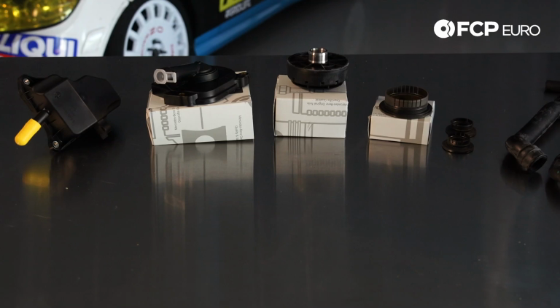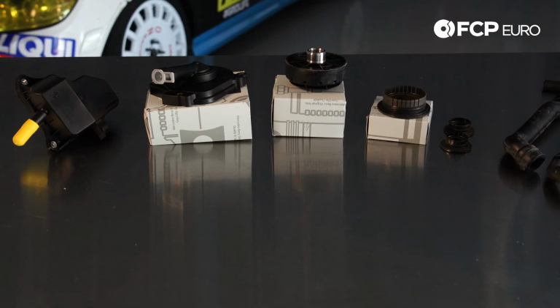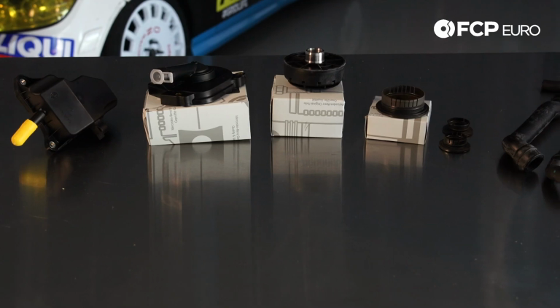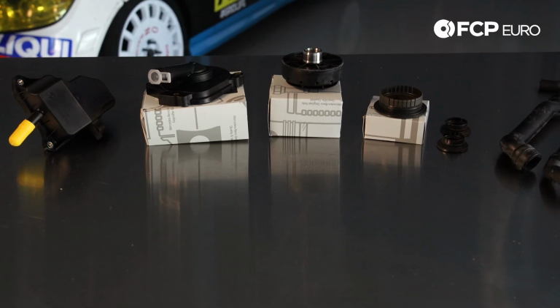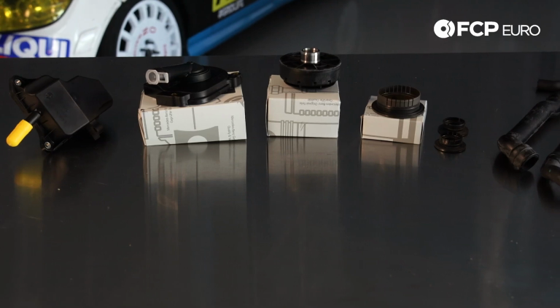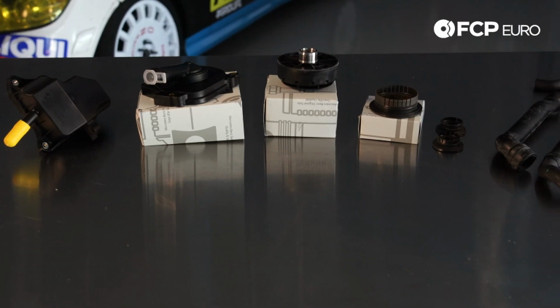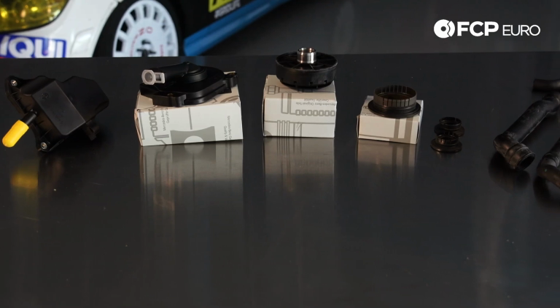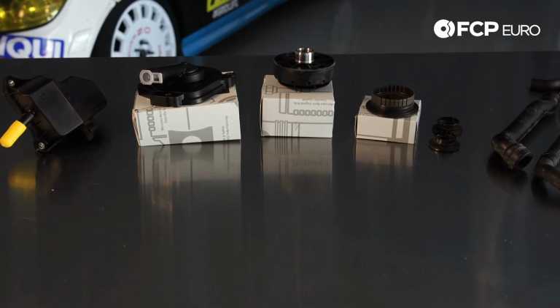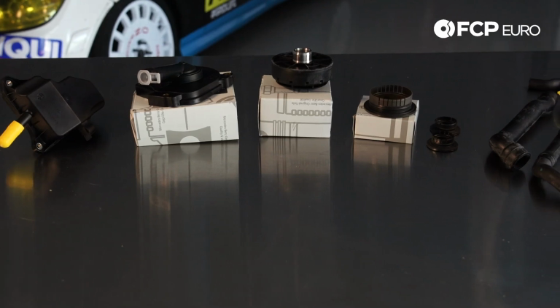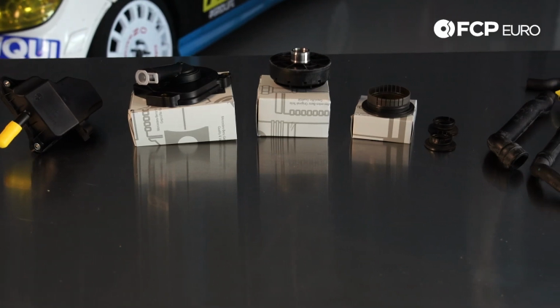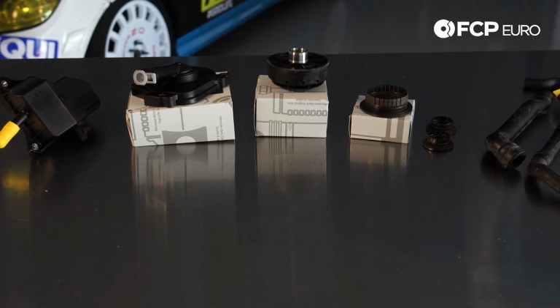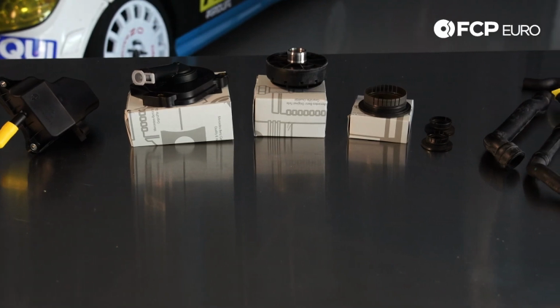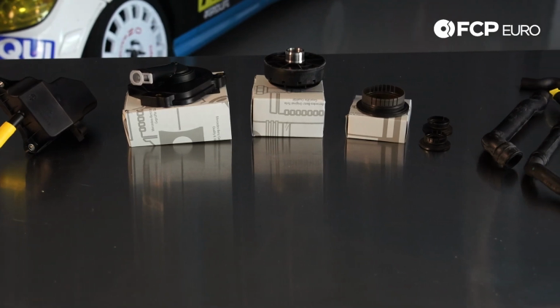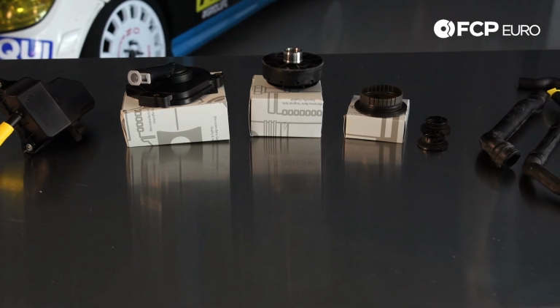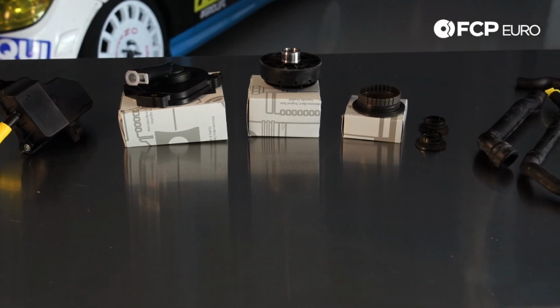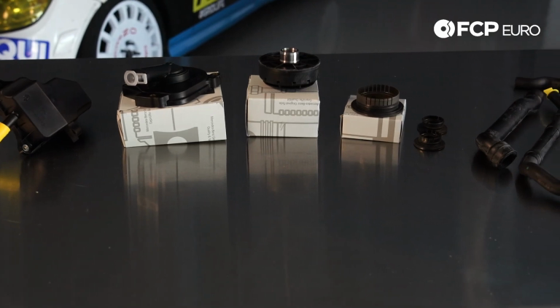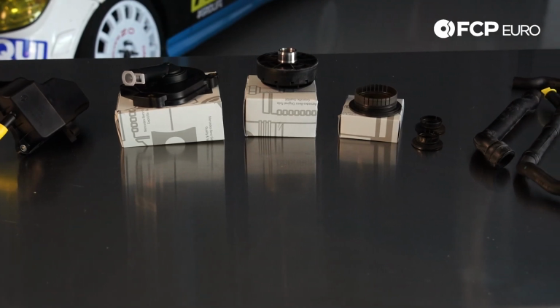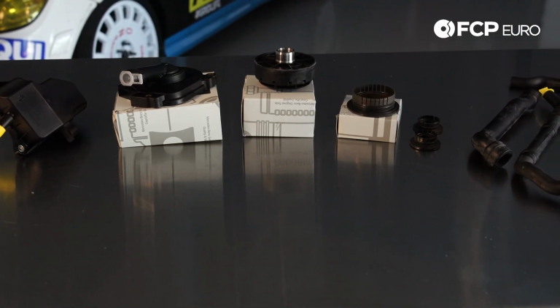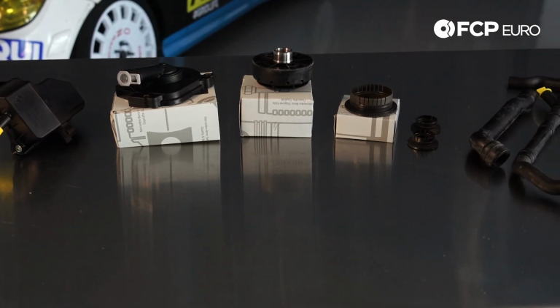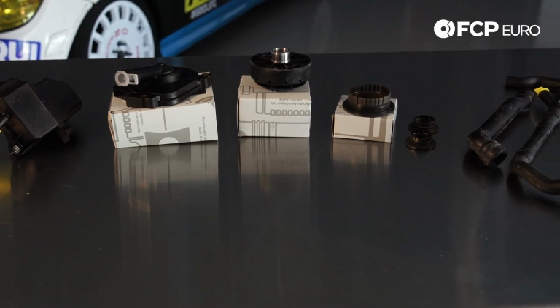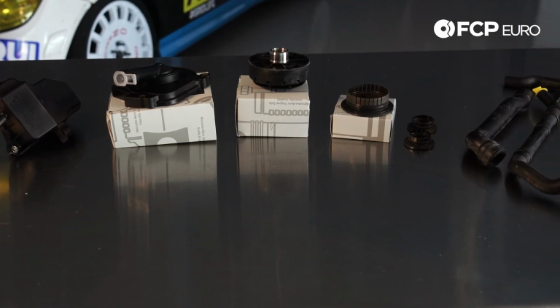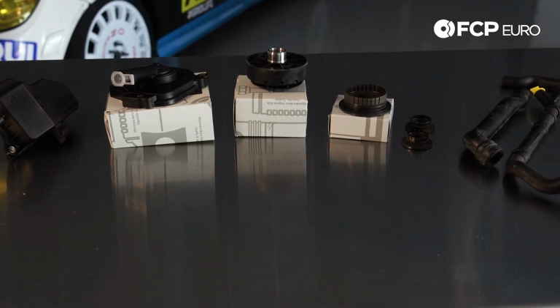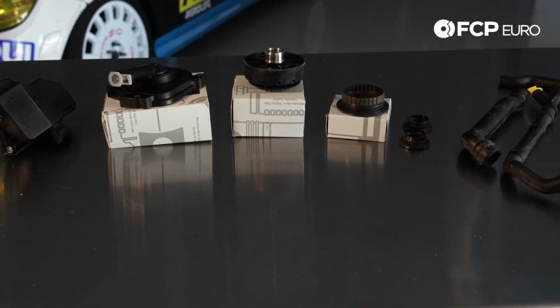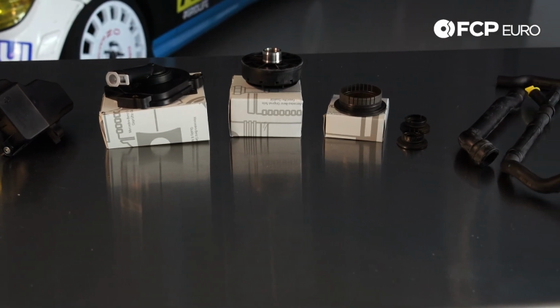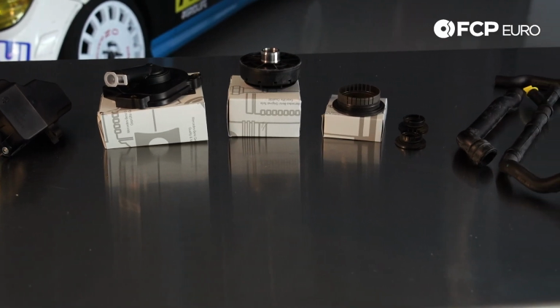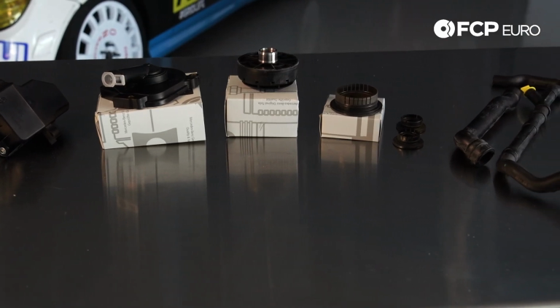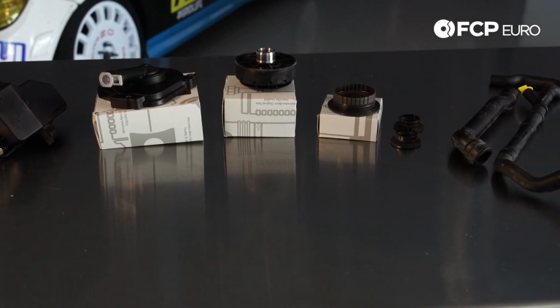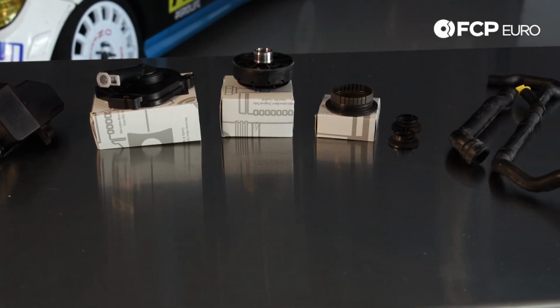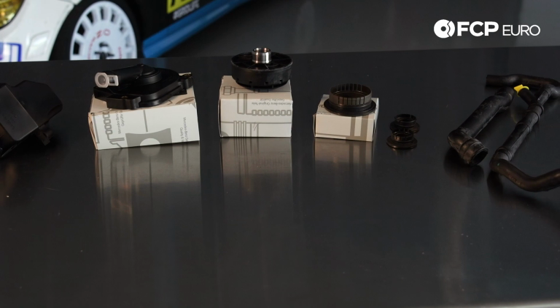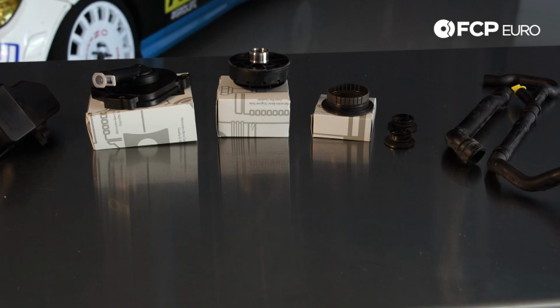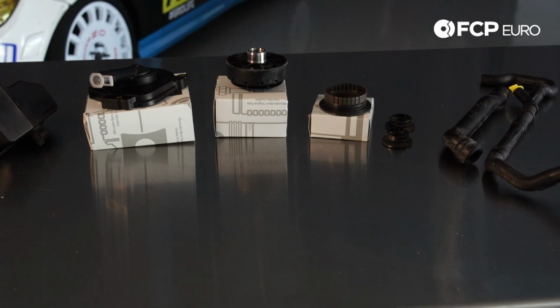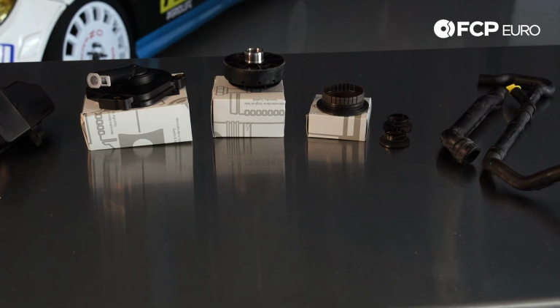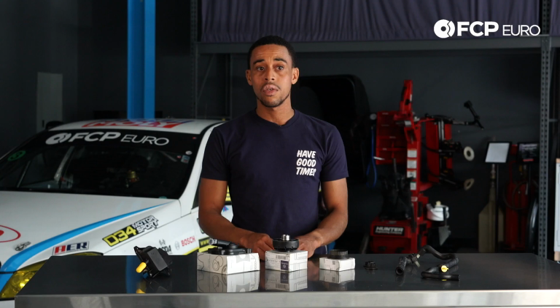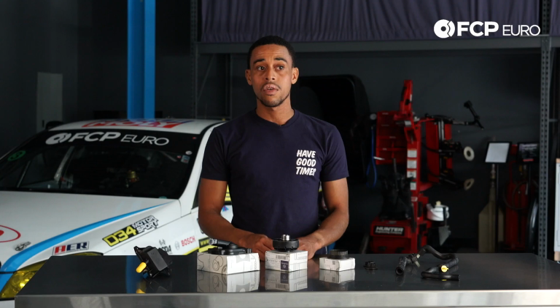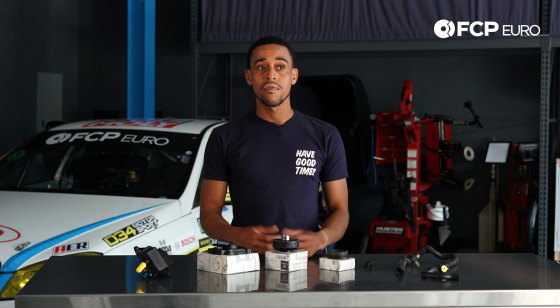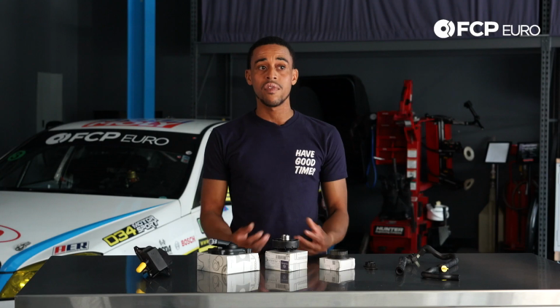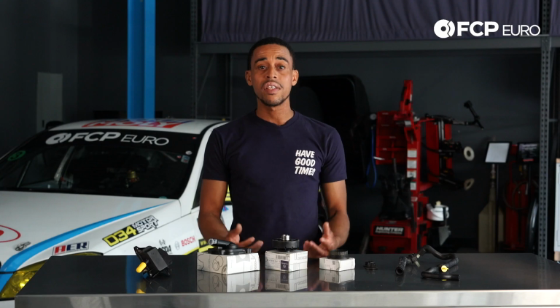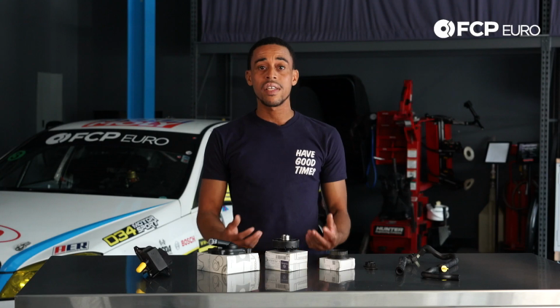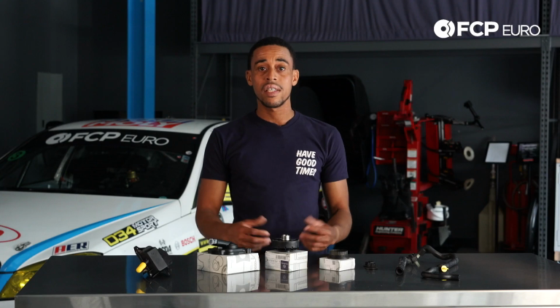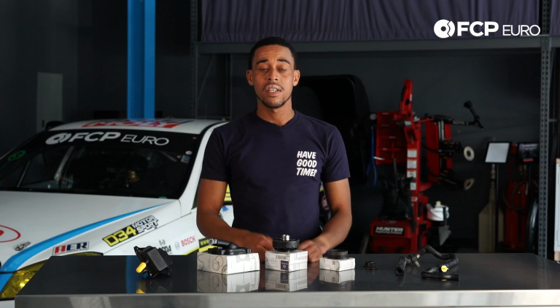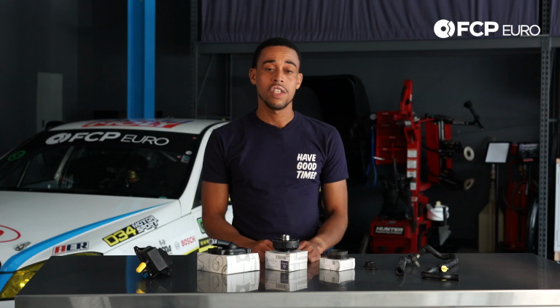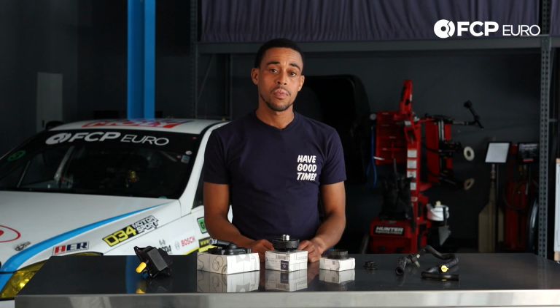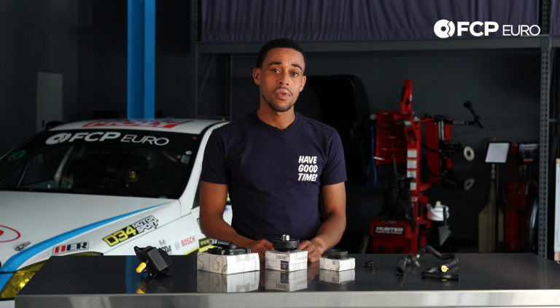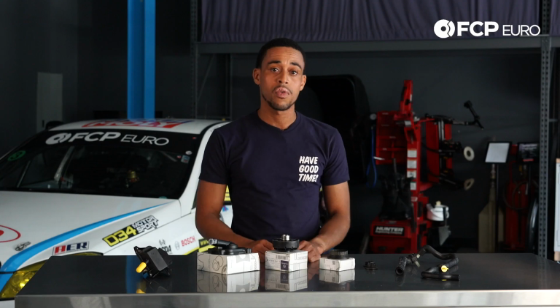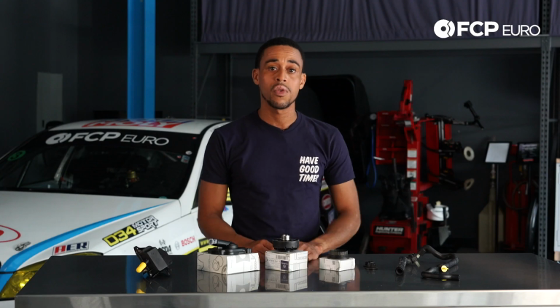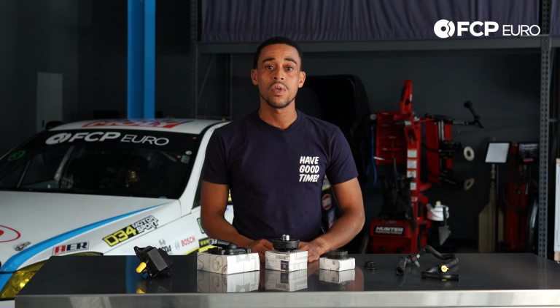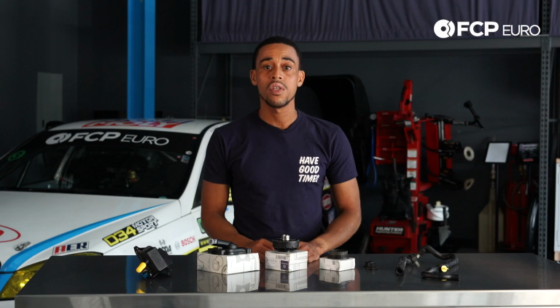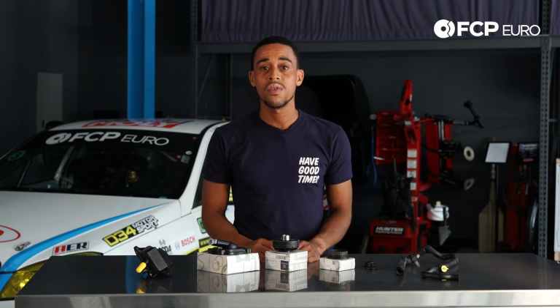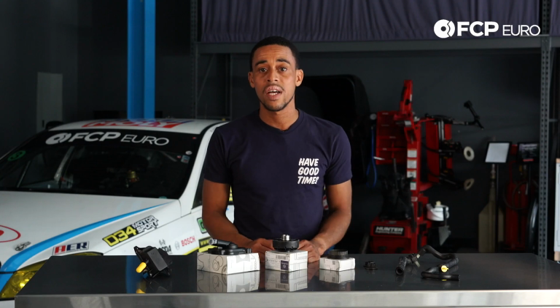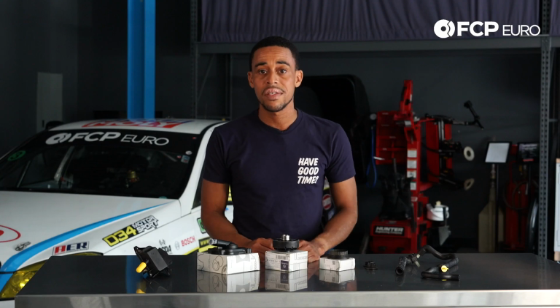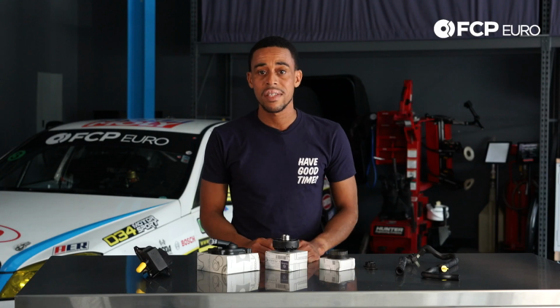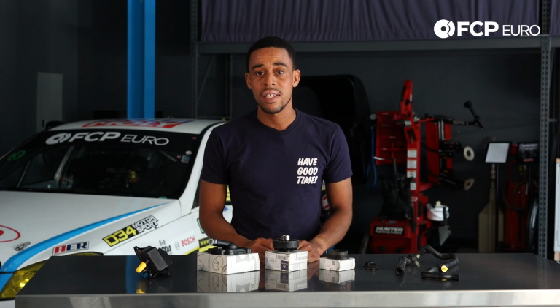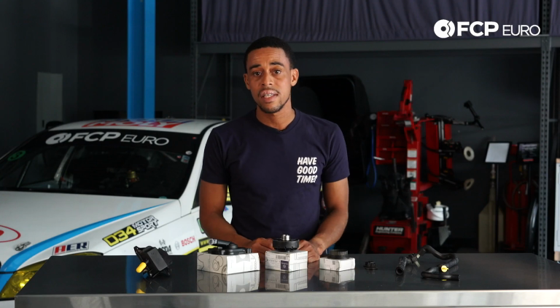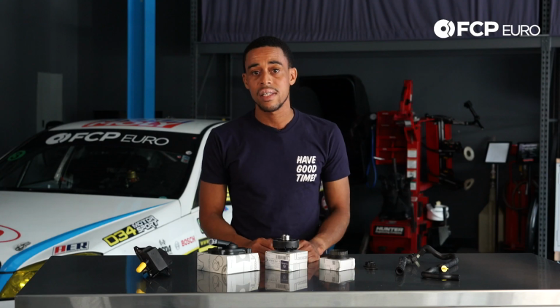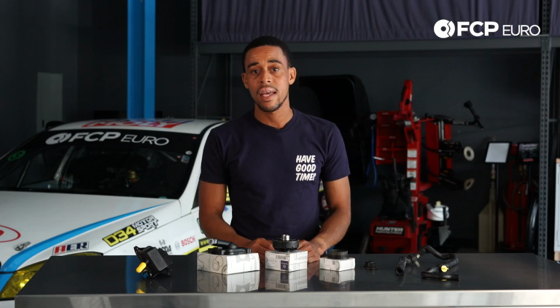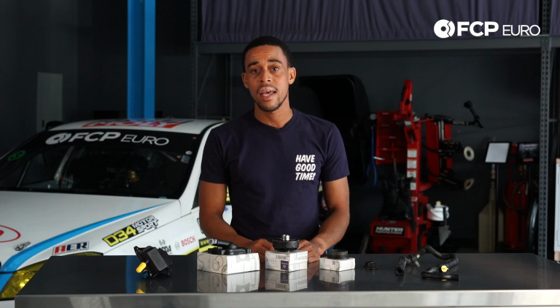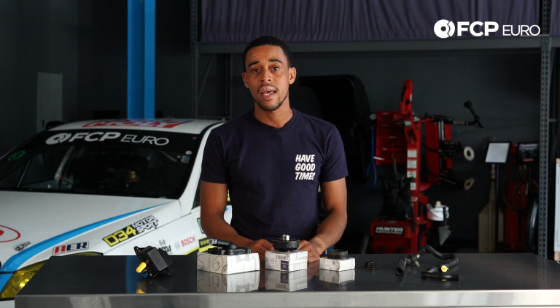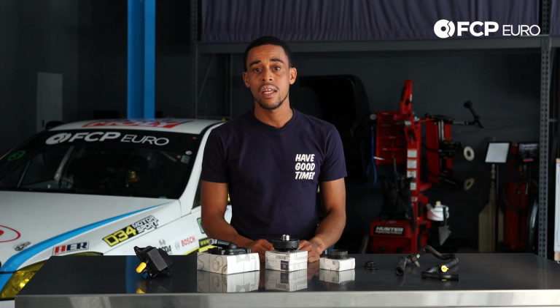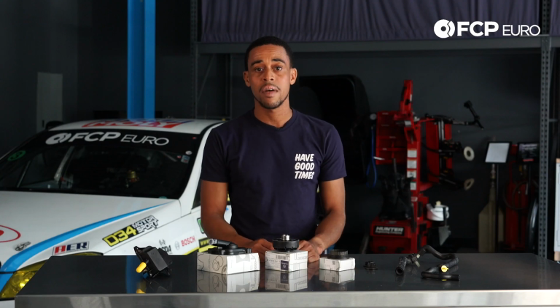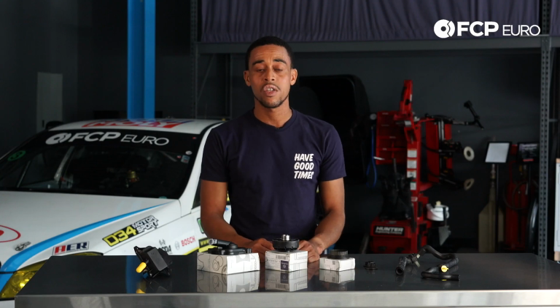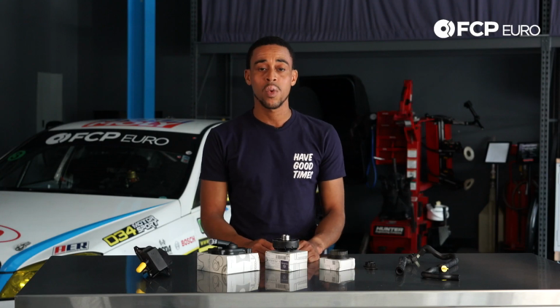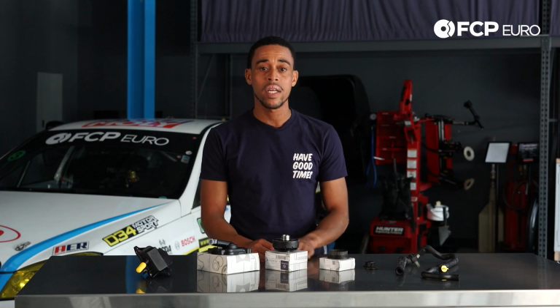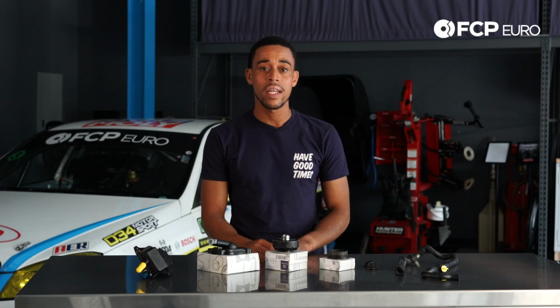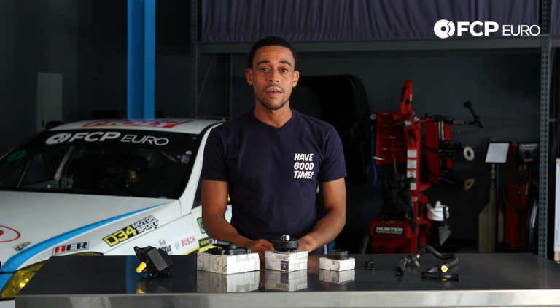This kit is applicable to just about all M276 — those are your V6 engines produced between 2006 and about 2011.